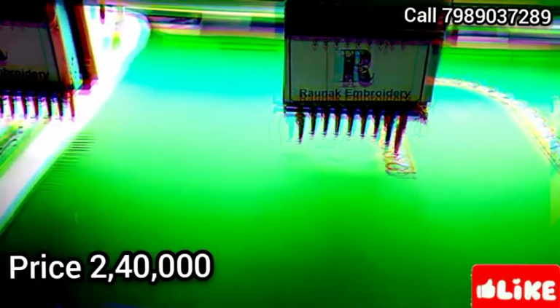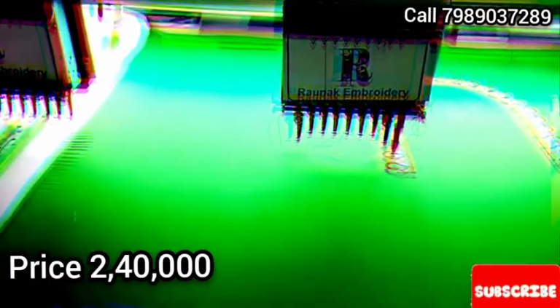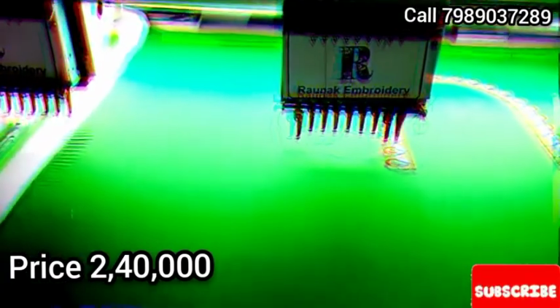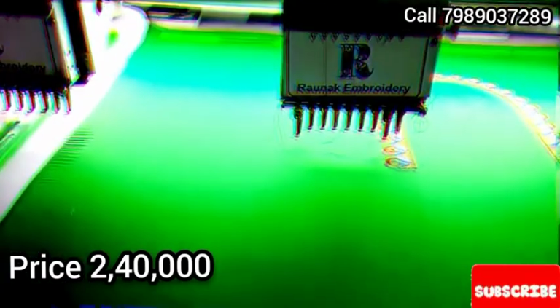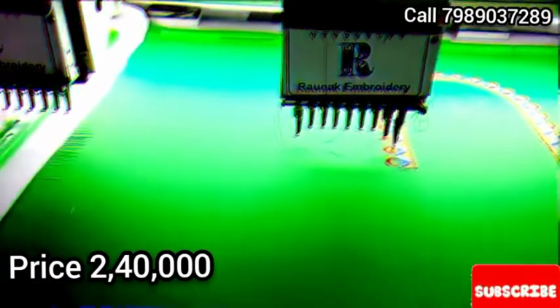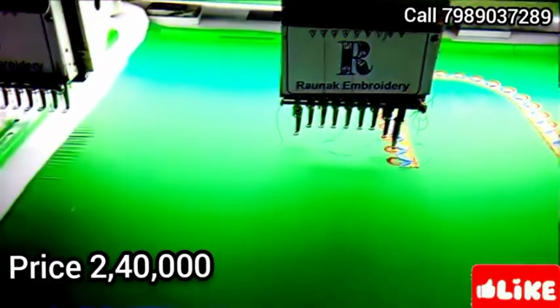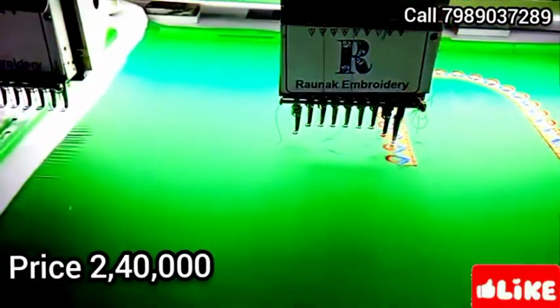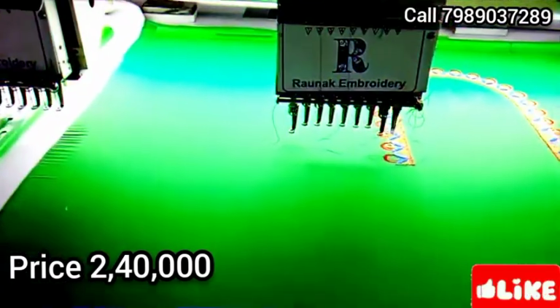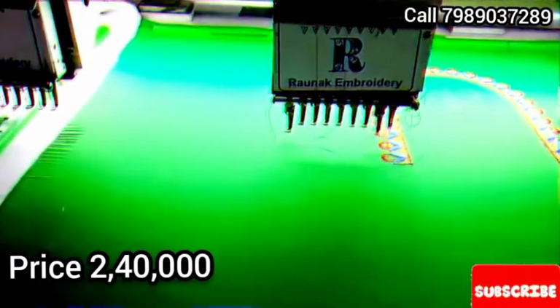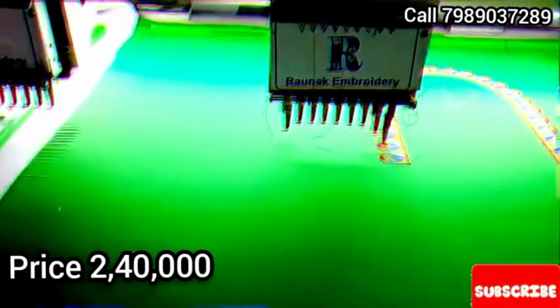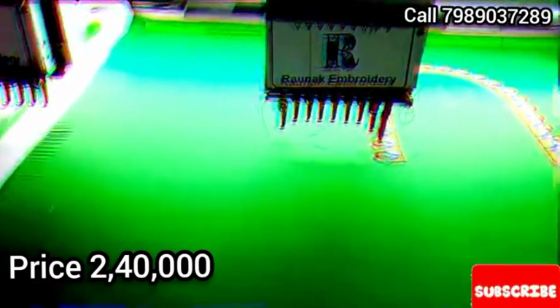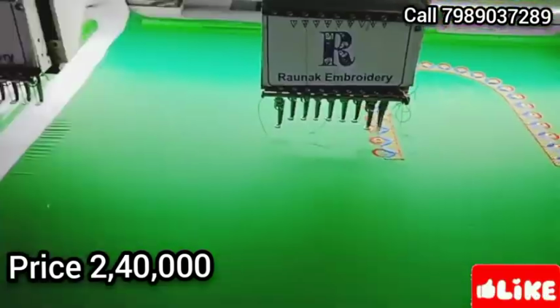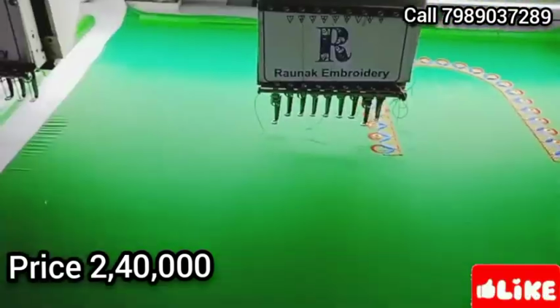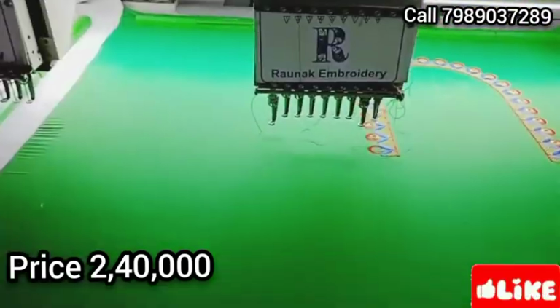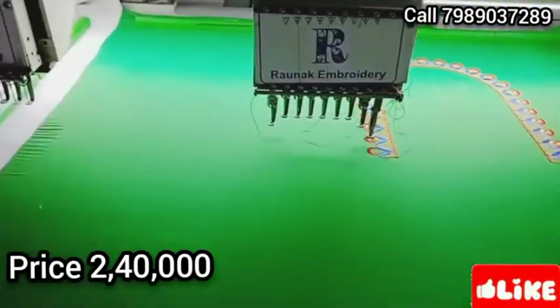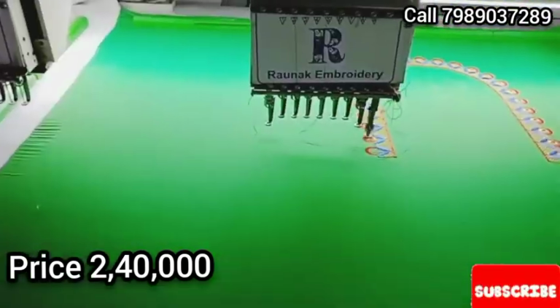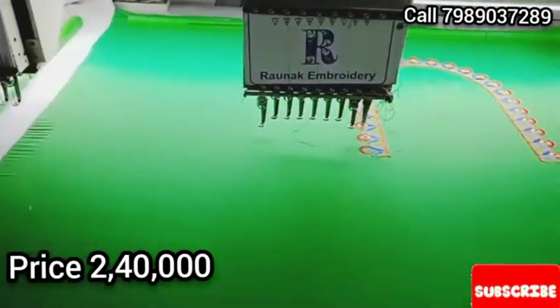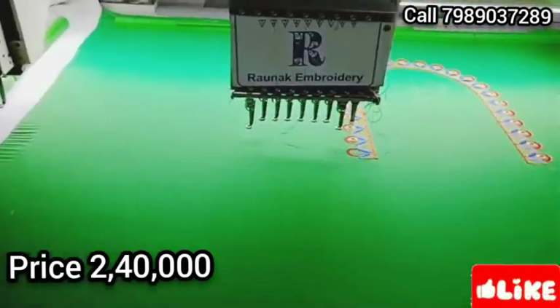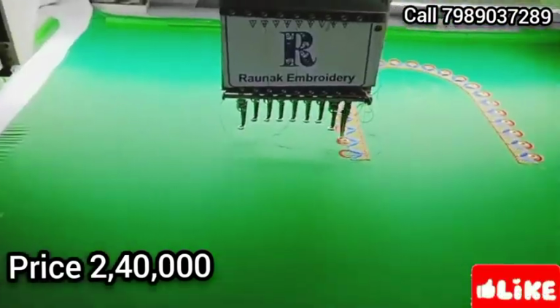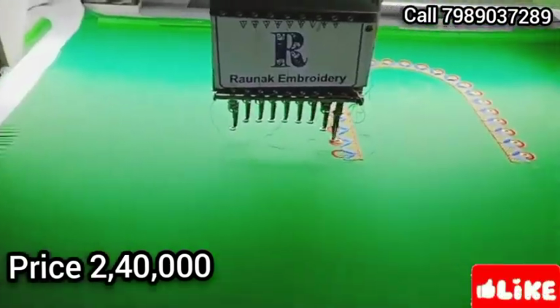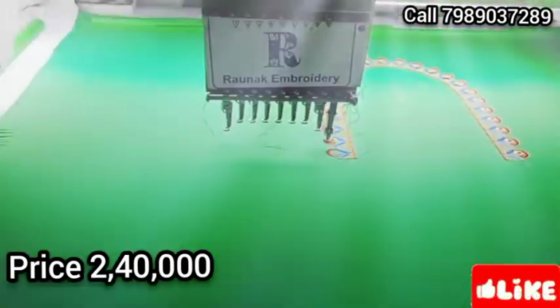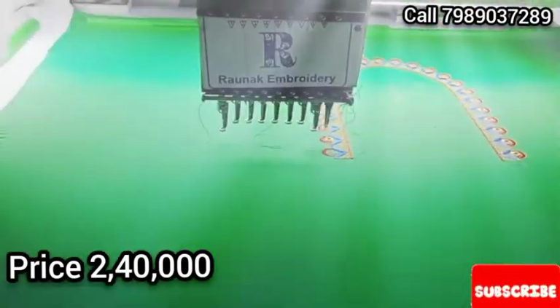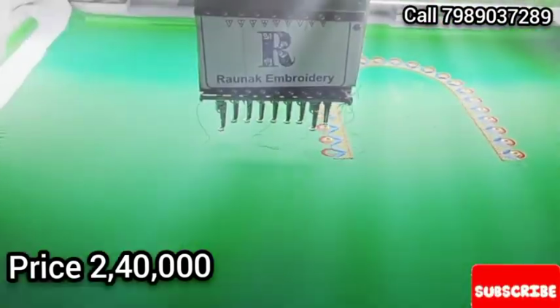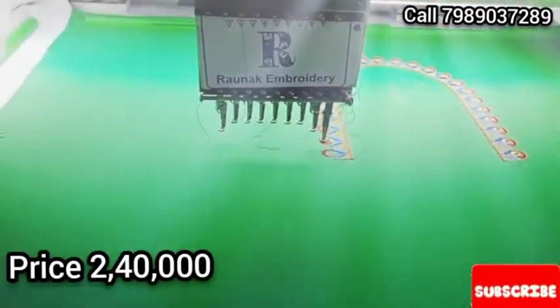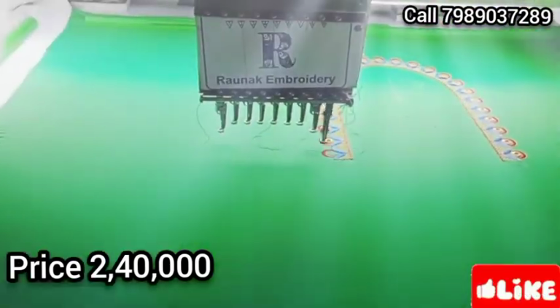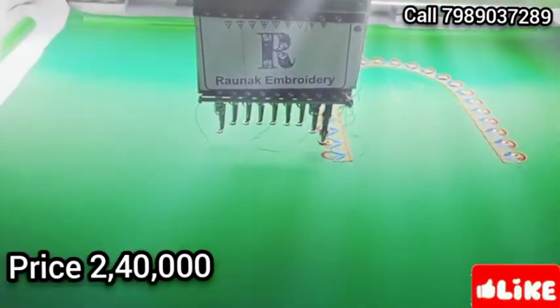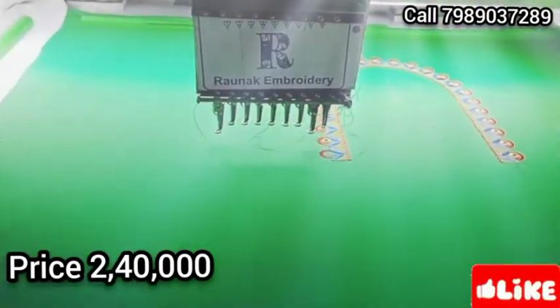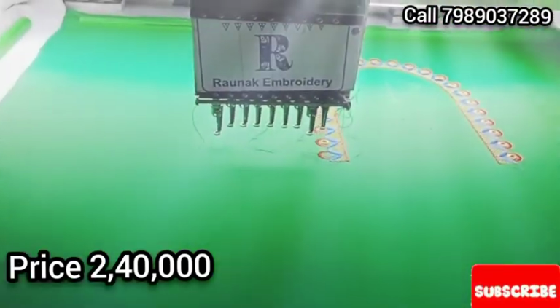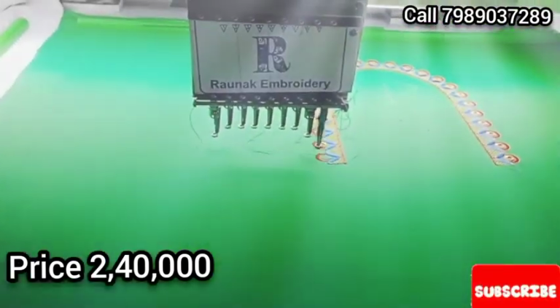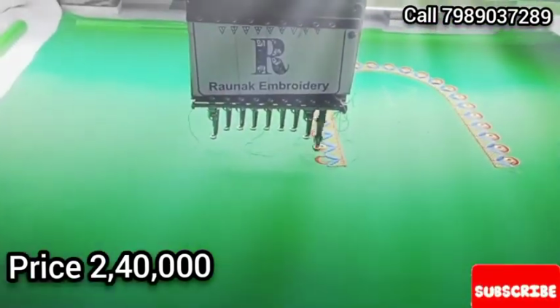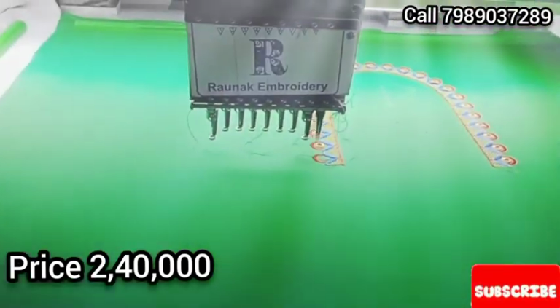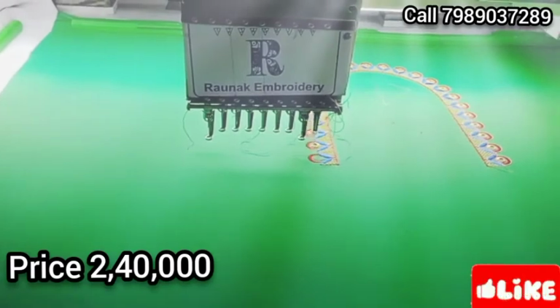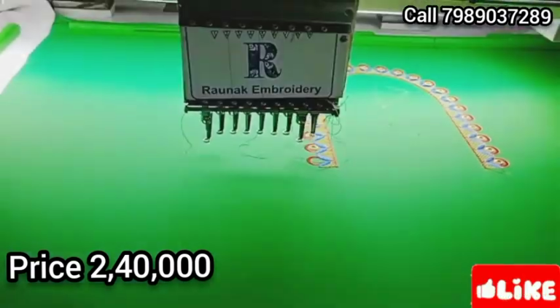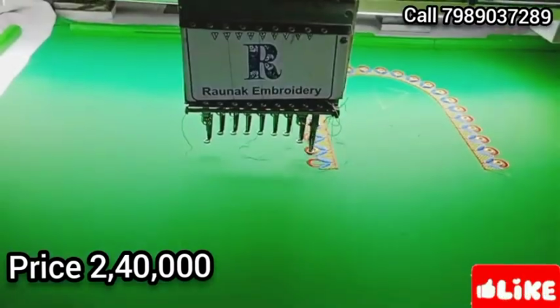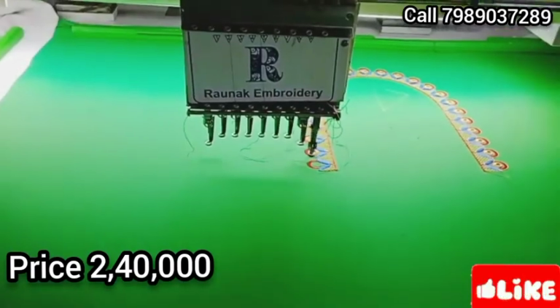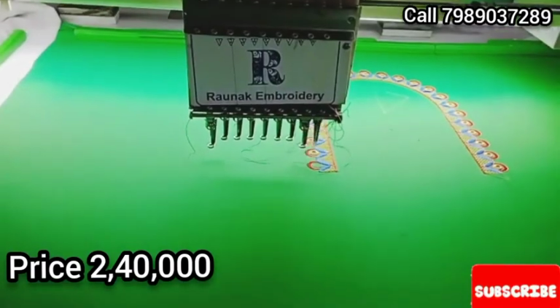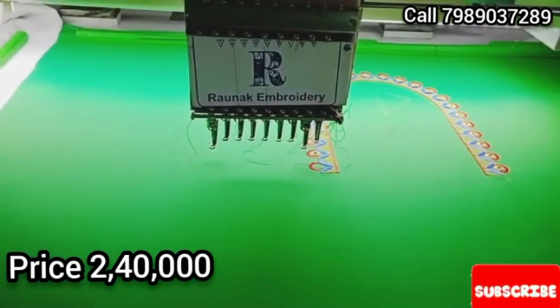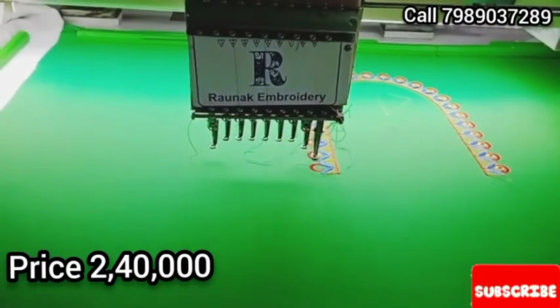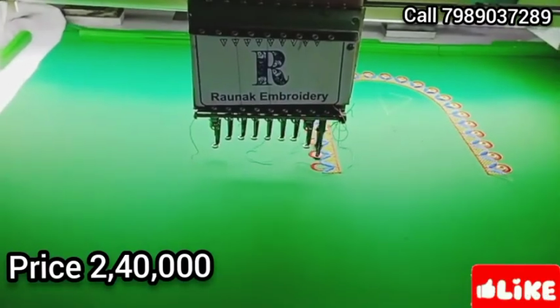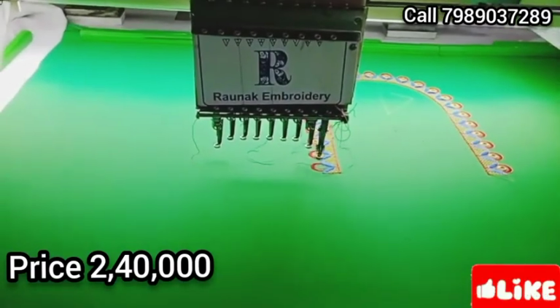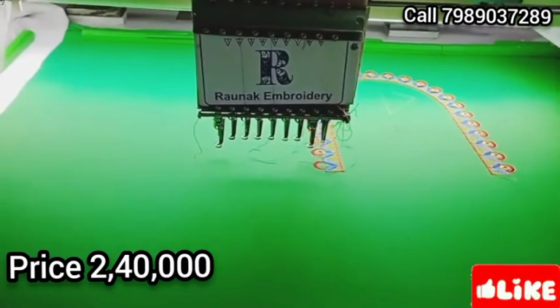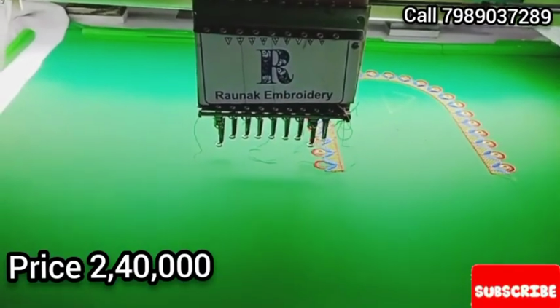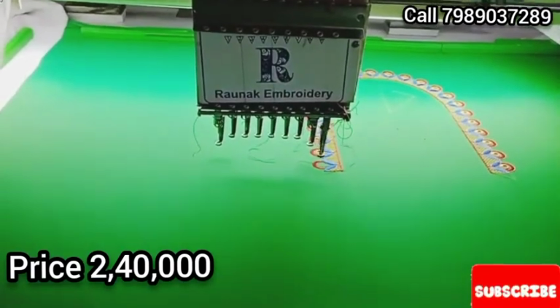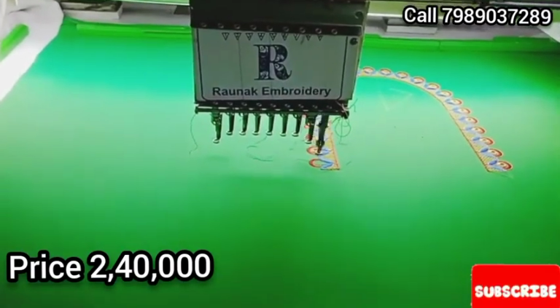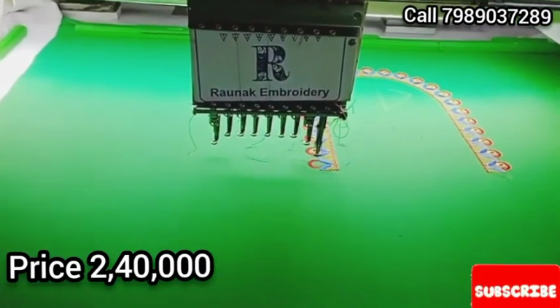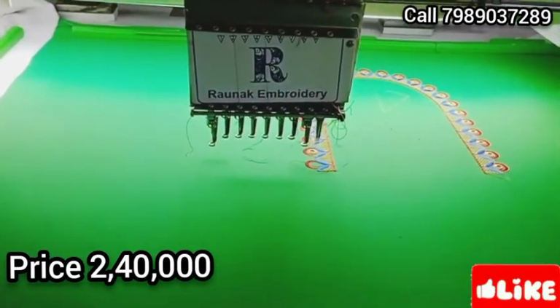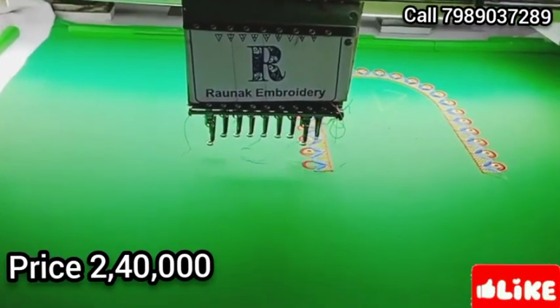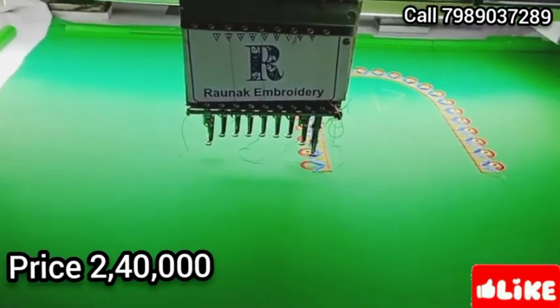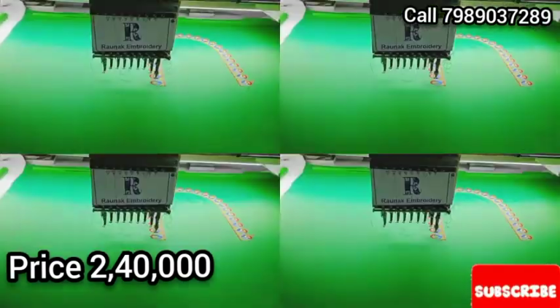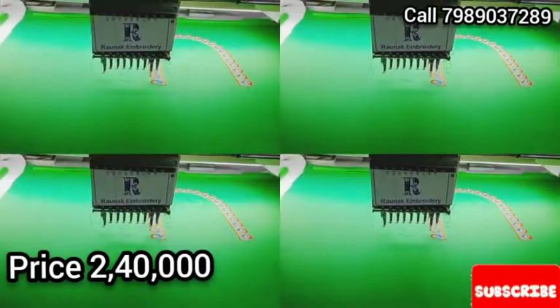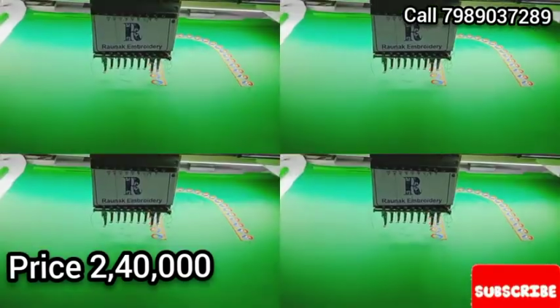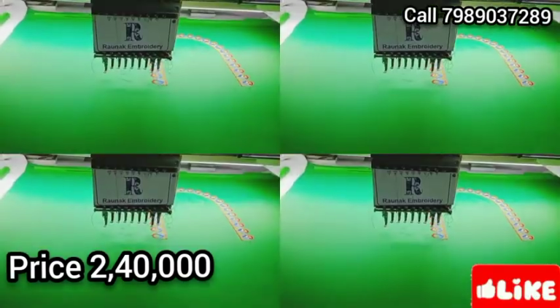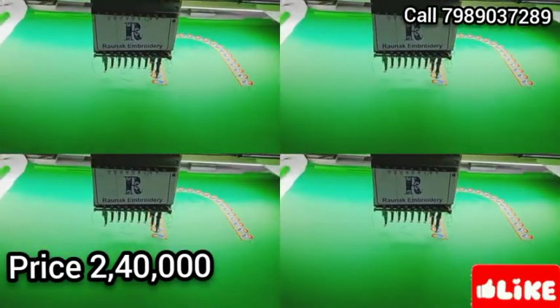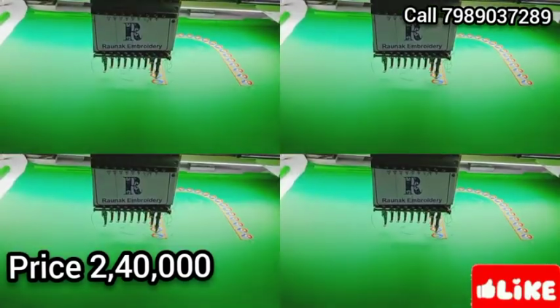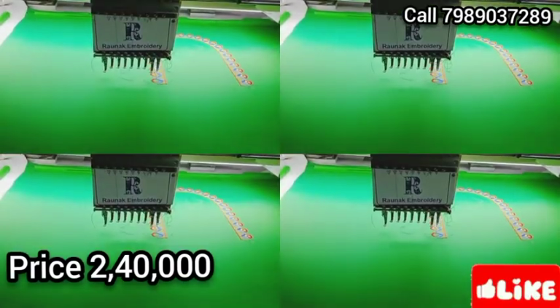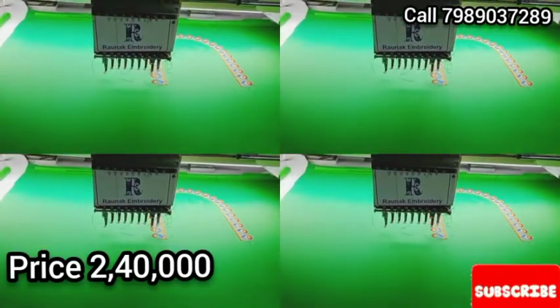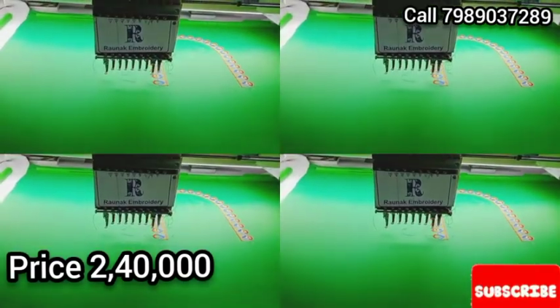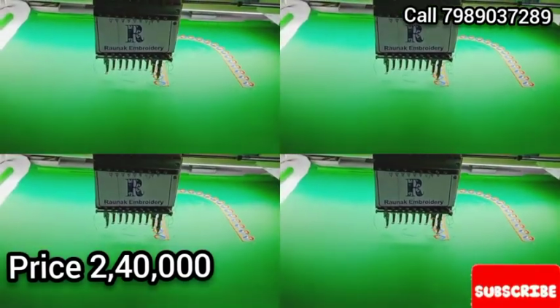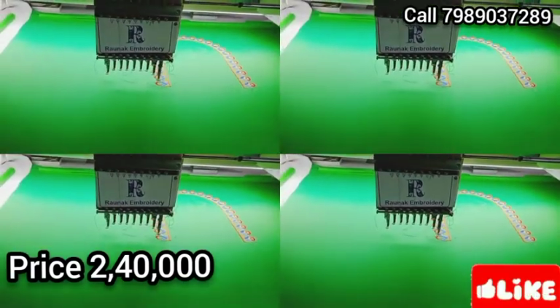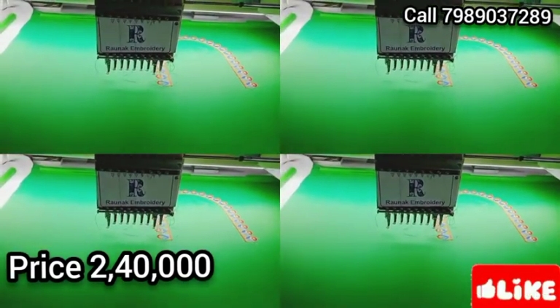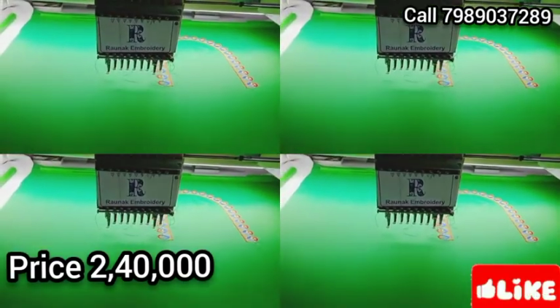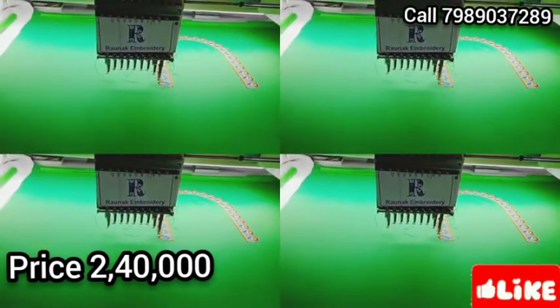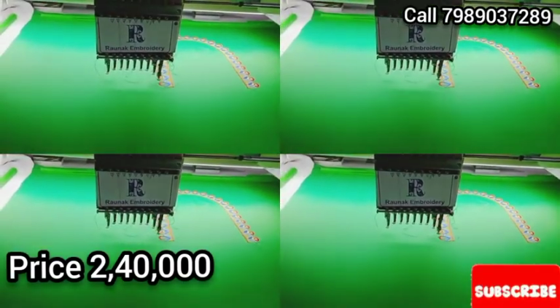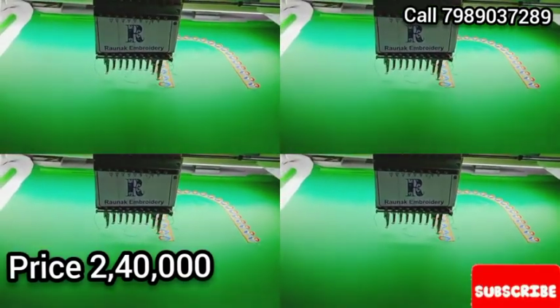They are using a single head machine and a double head machine. The two parts are in the same place.